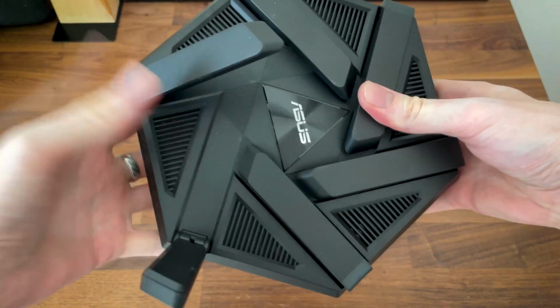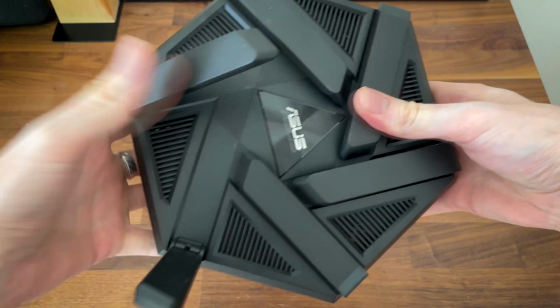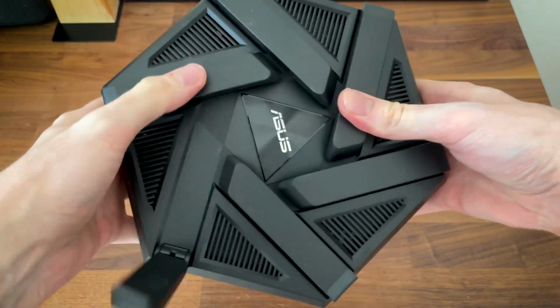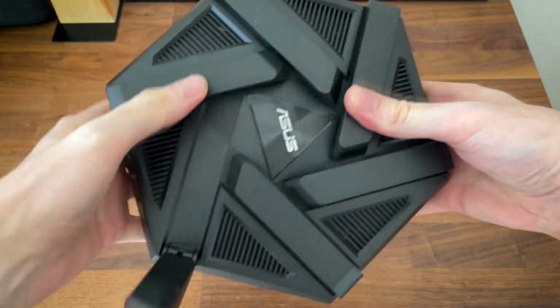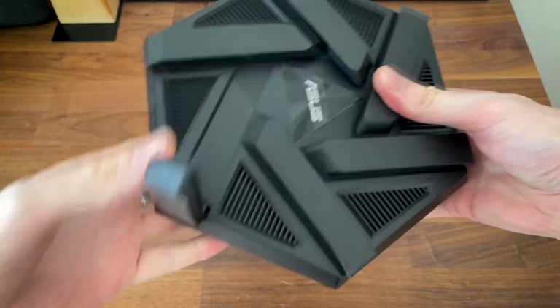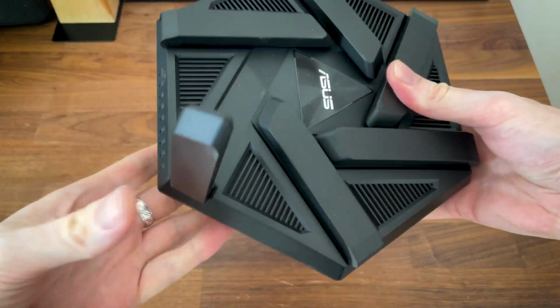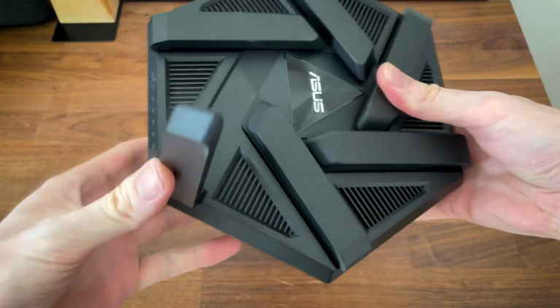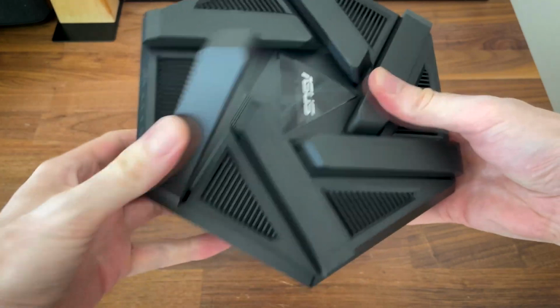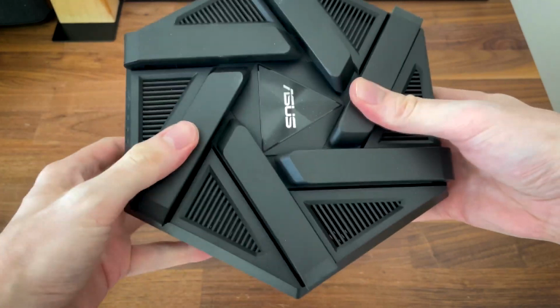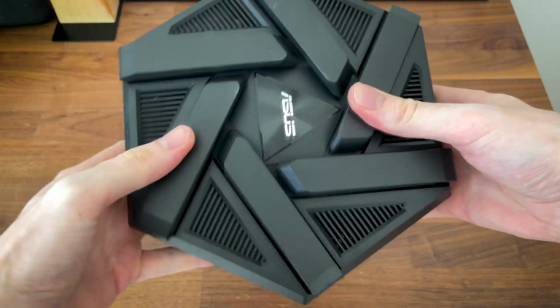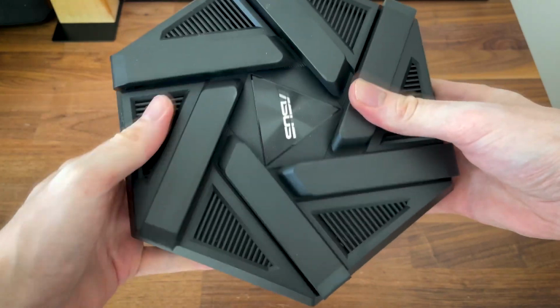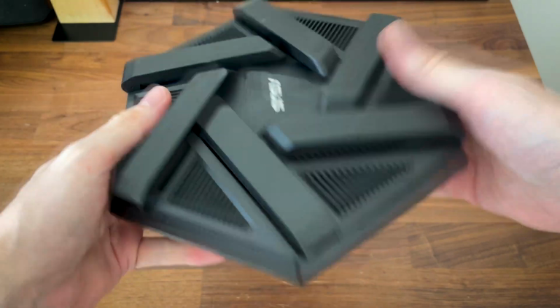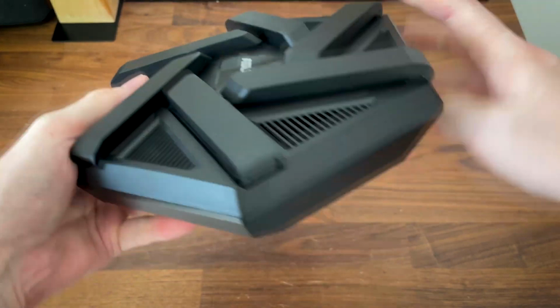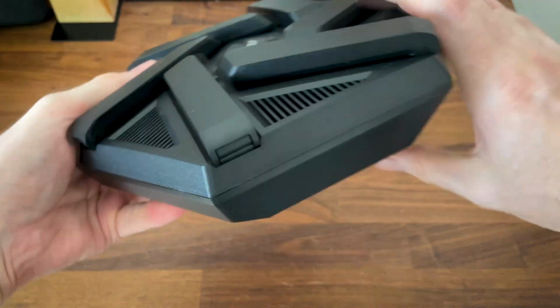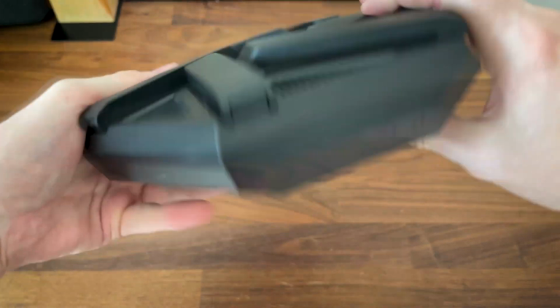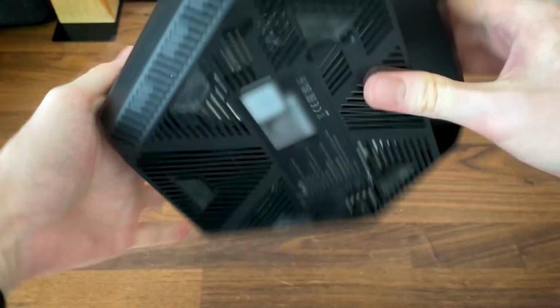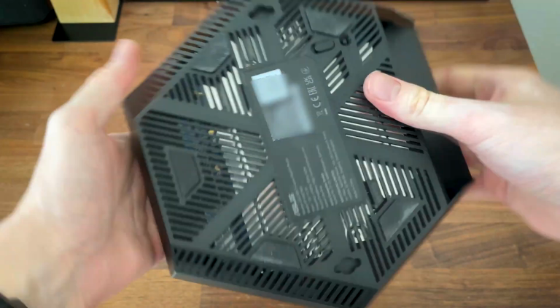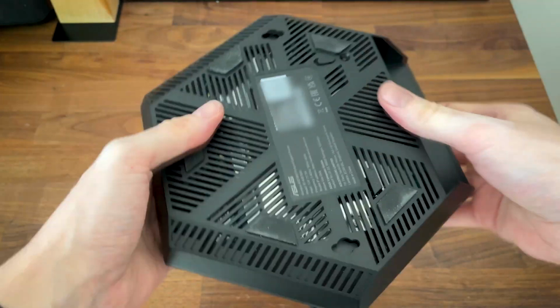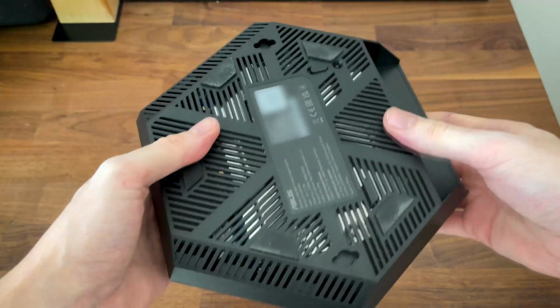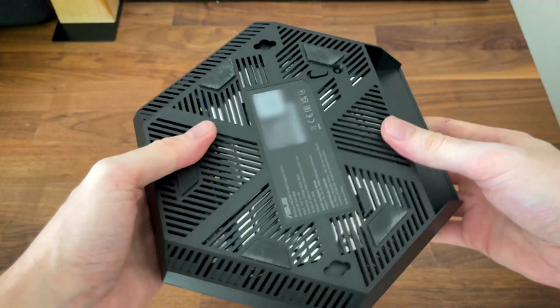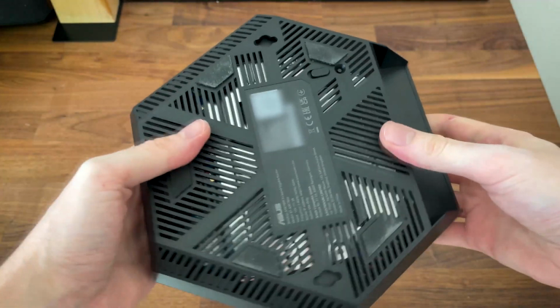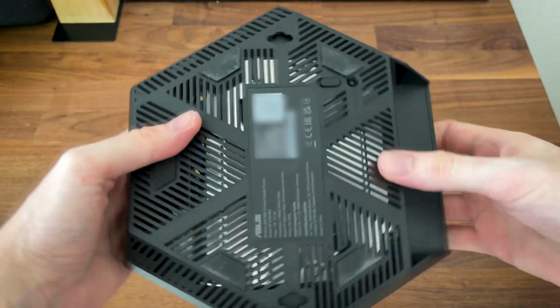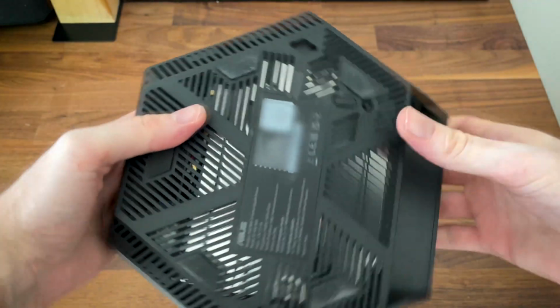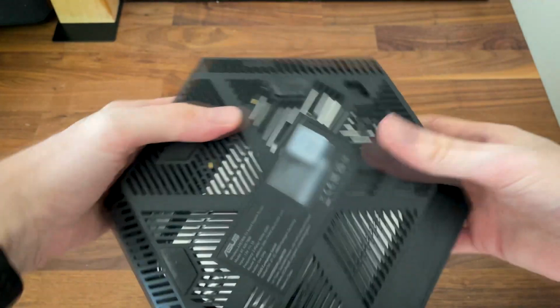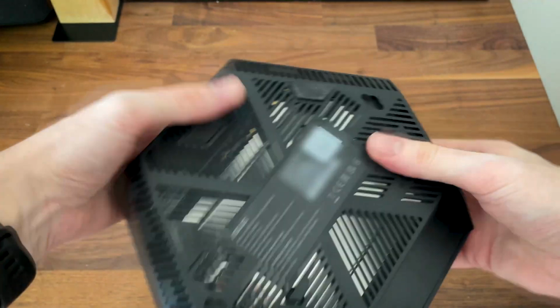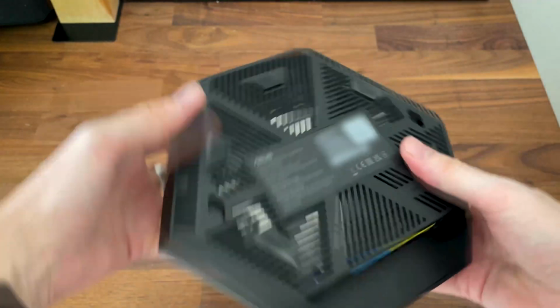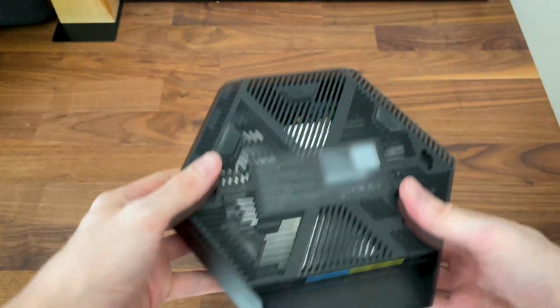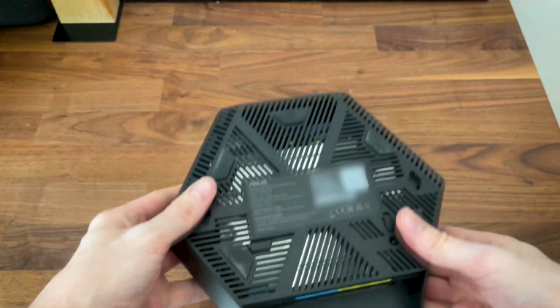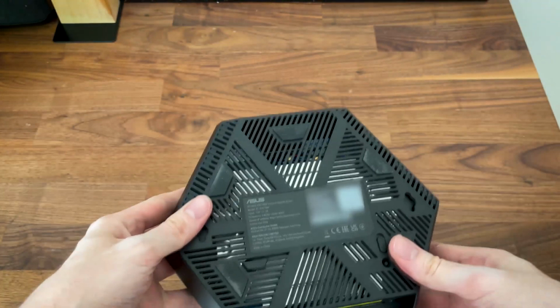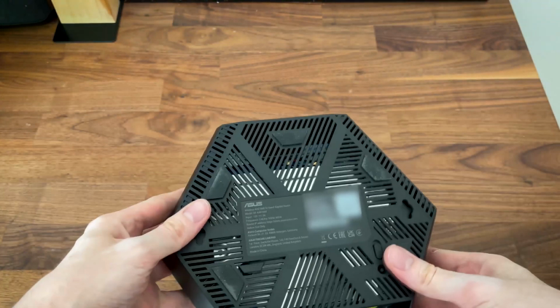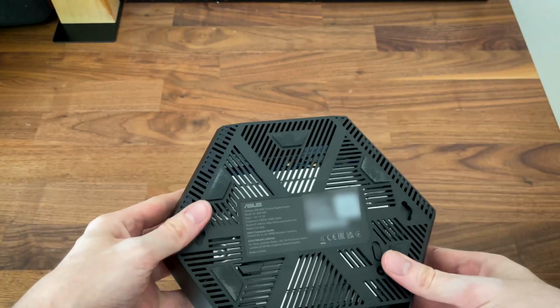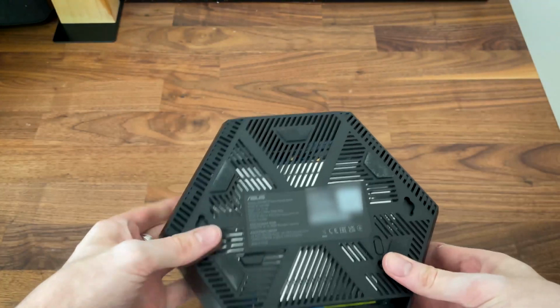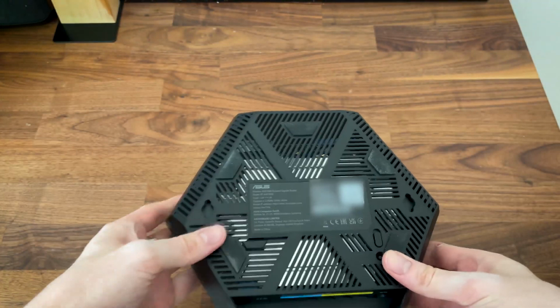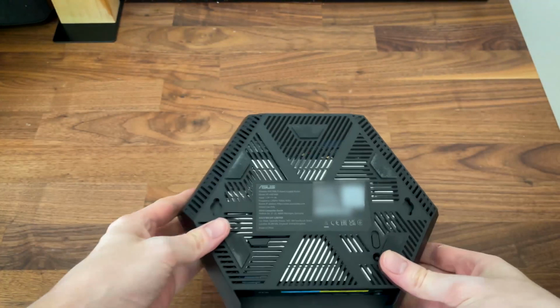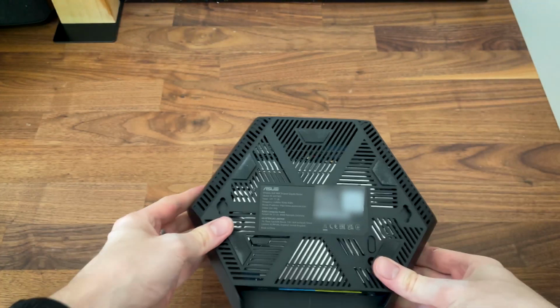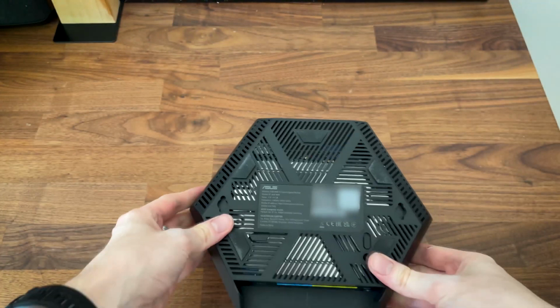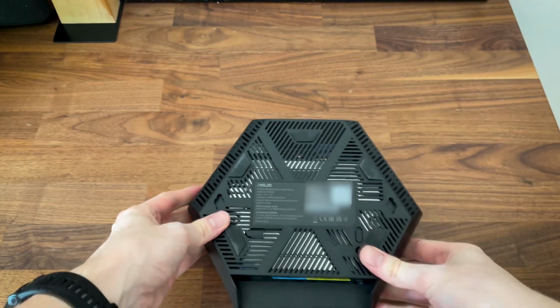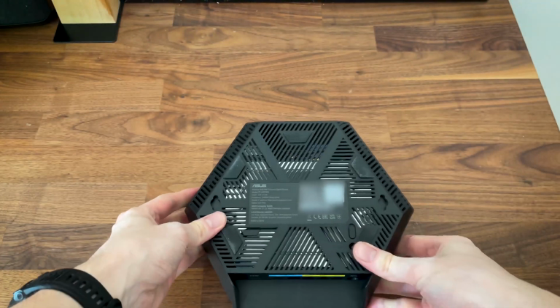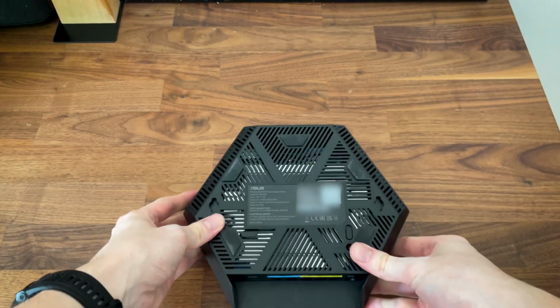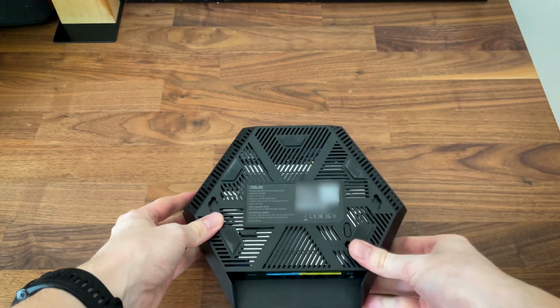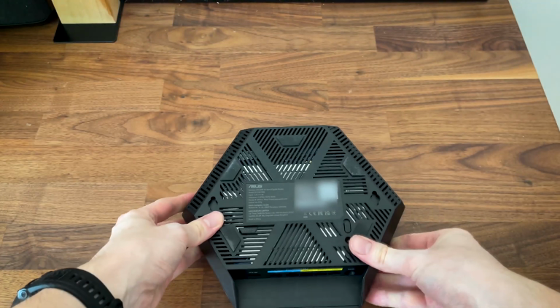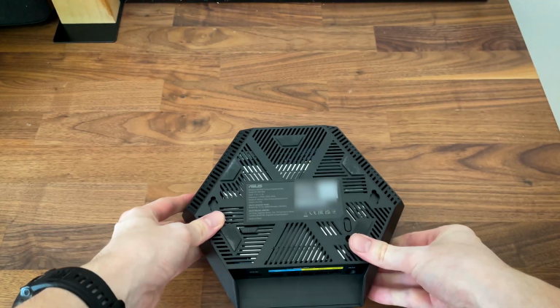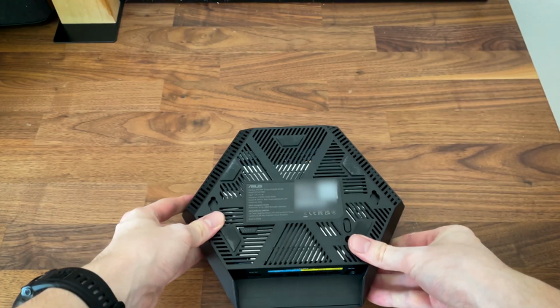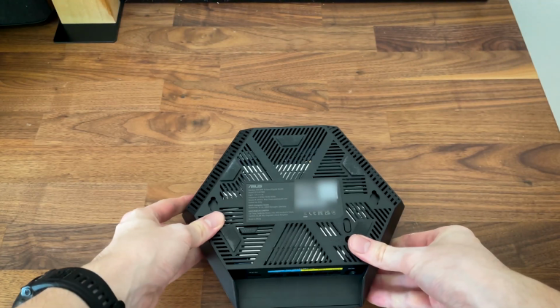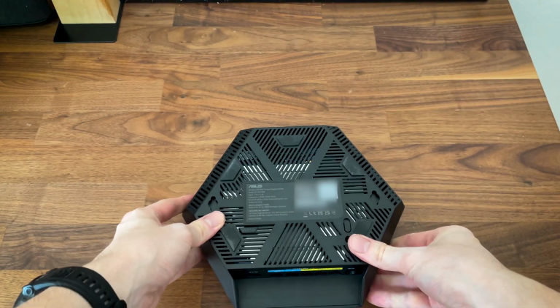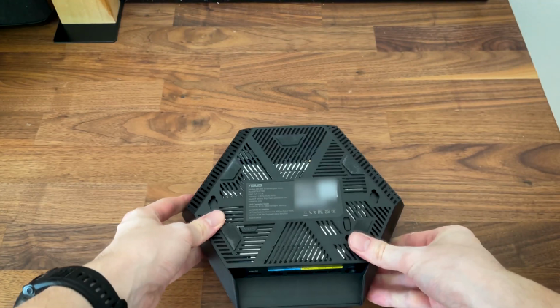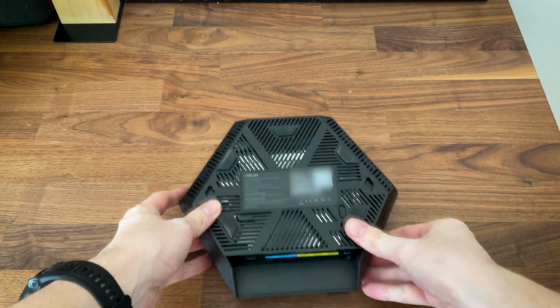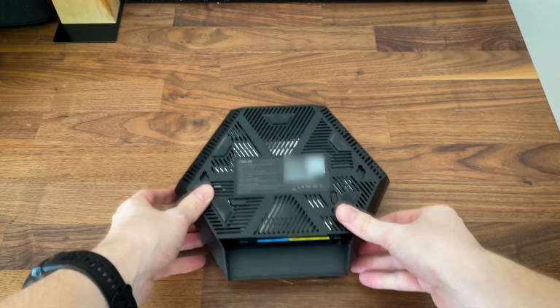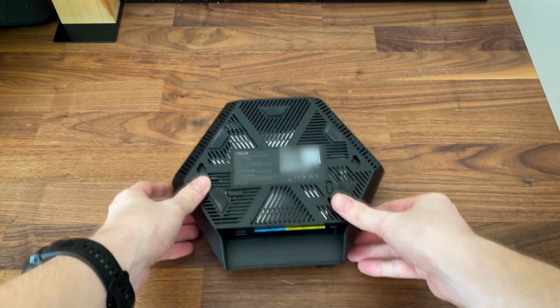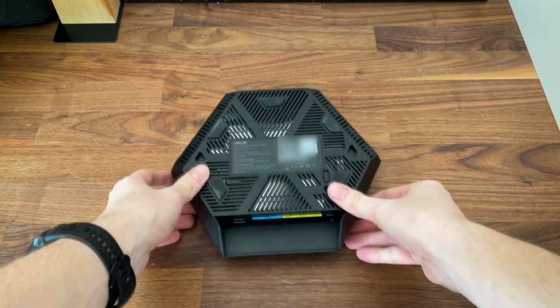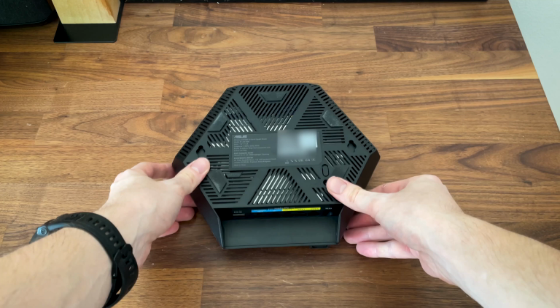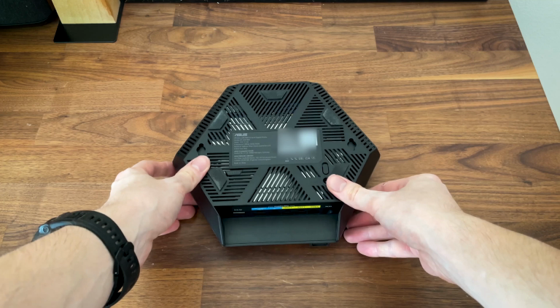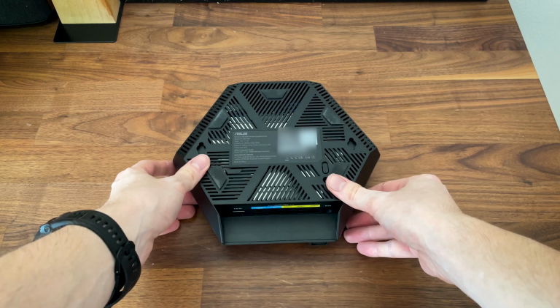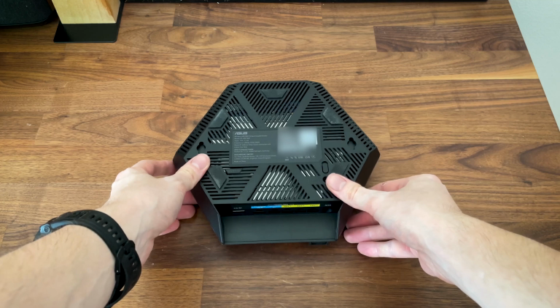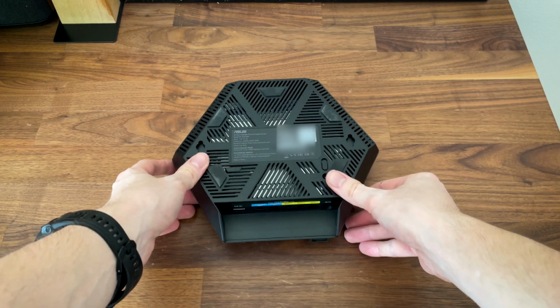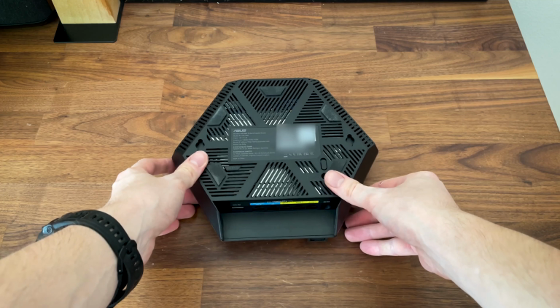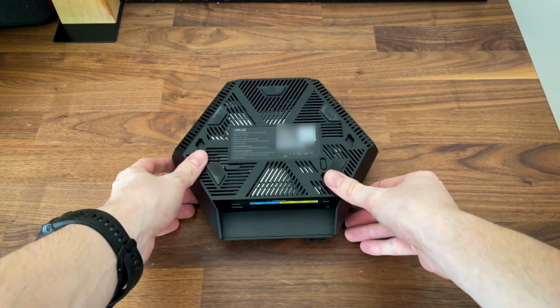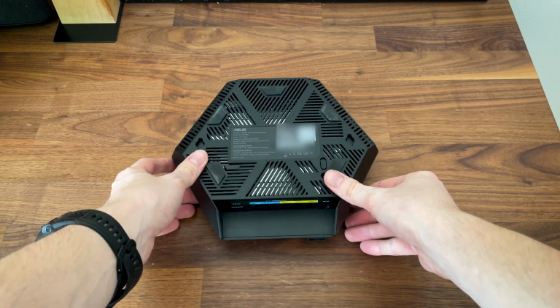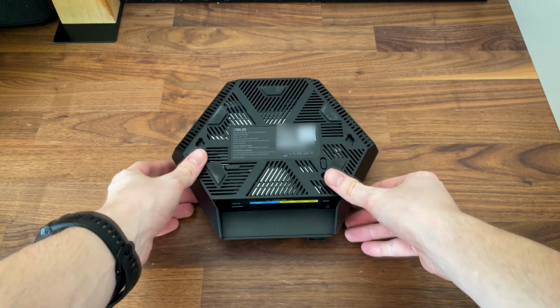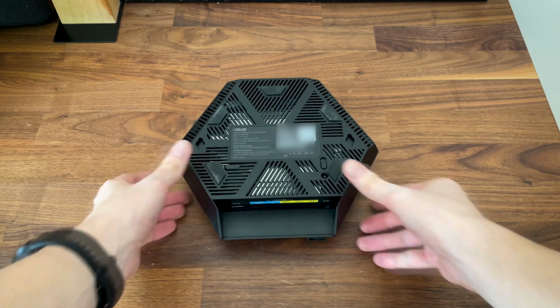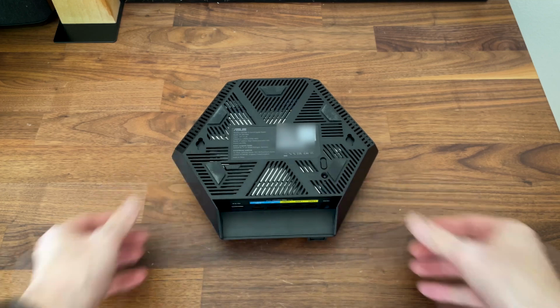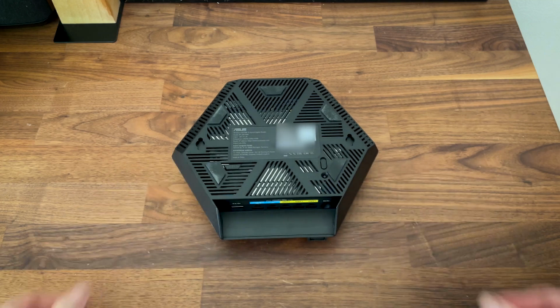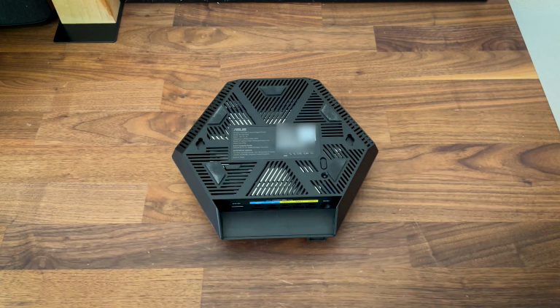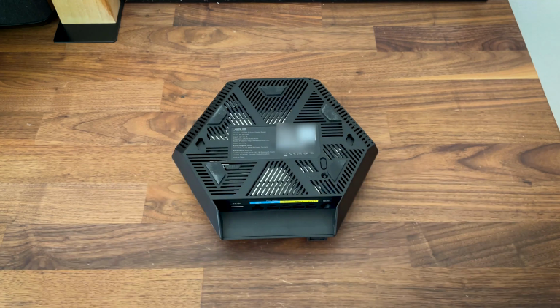Now let's fold them back and have a look at the bottom of the device. There are lots of ventilation cutouts and you can also see a couple of mounting holes.